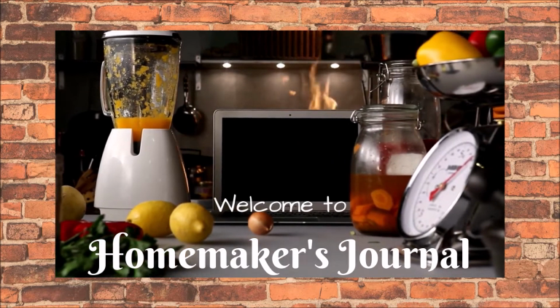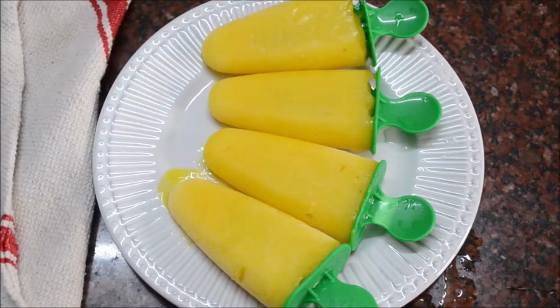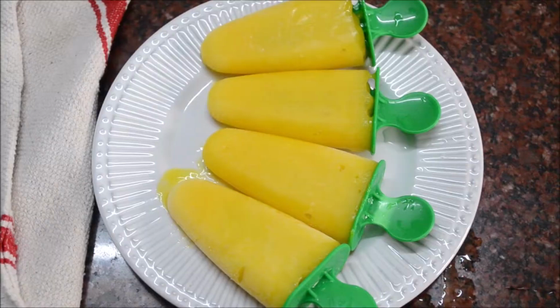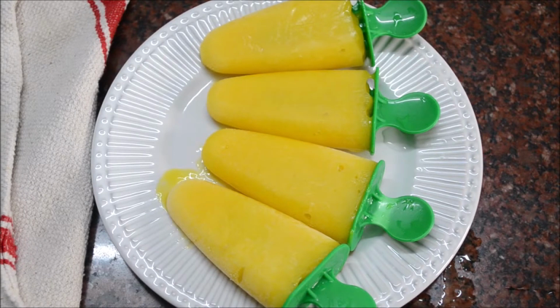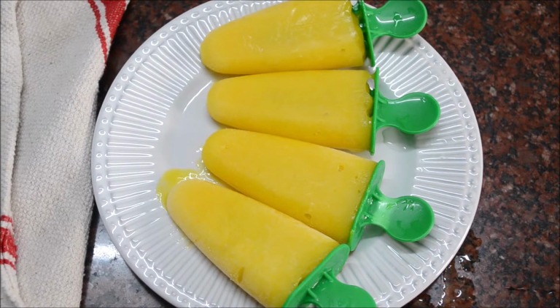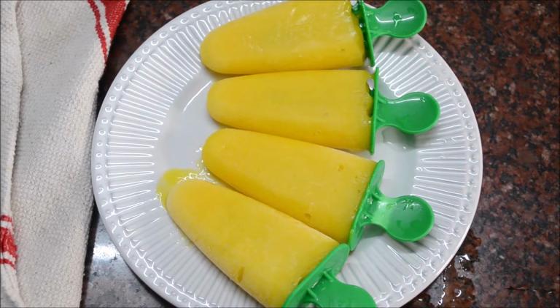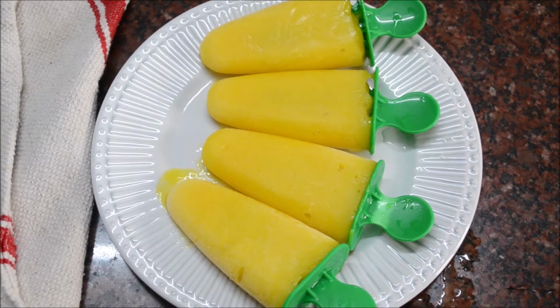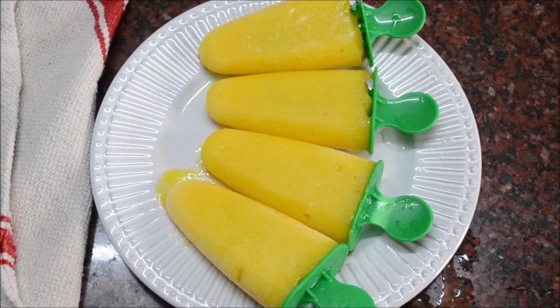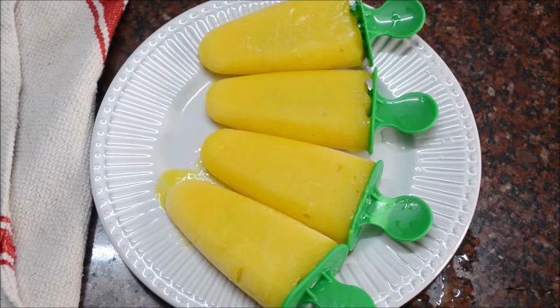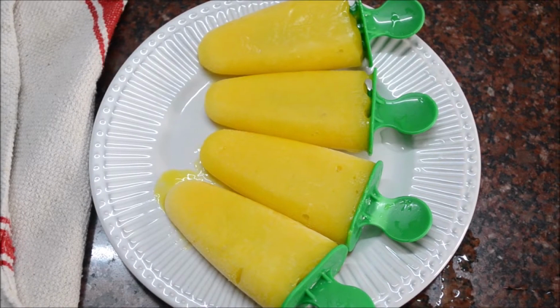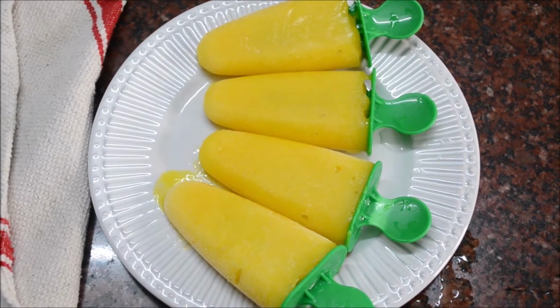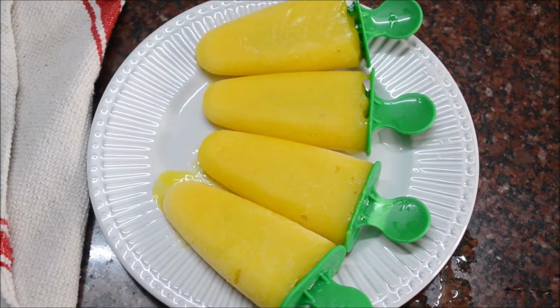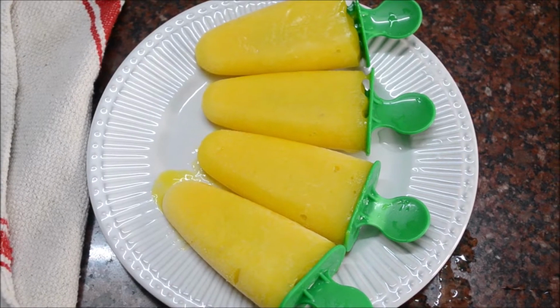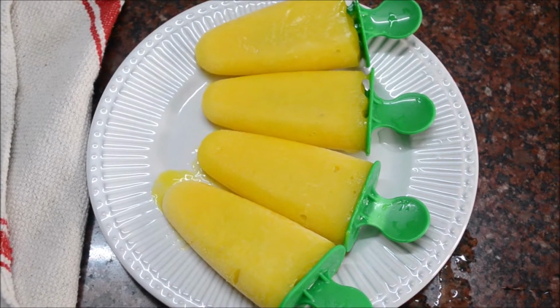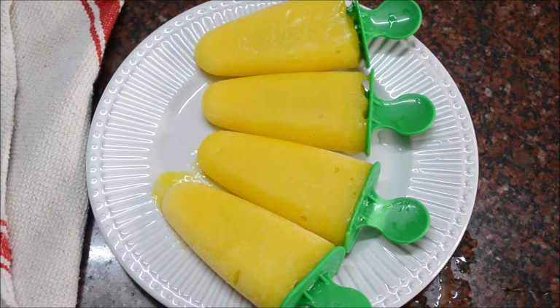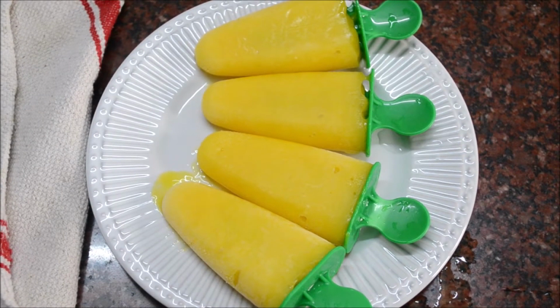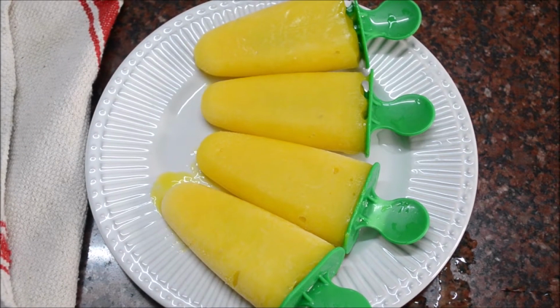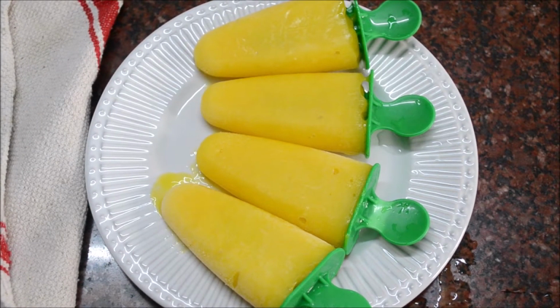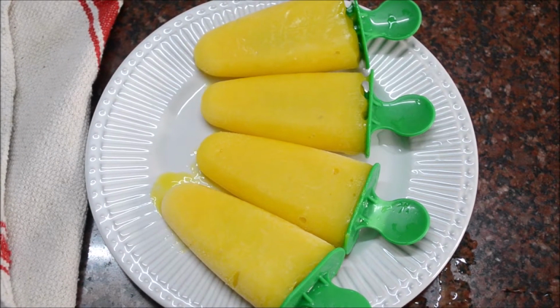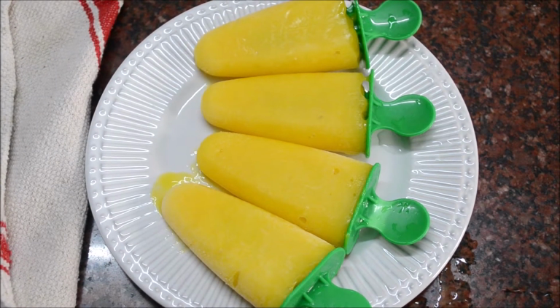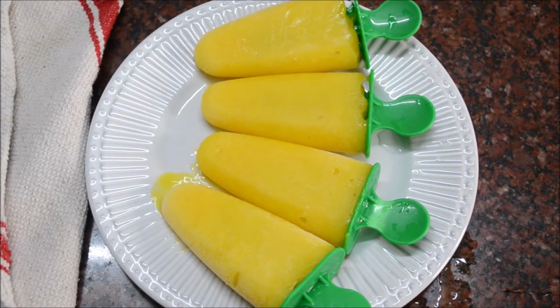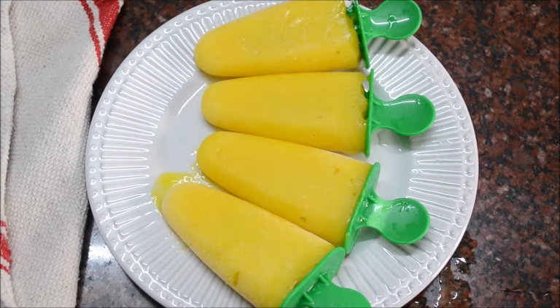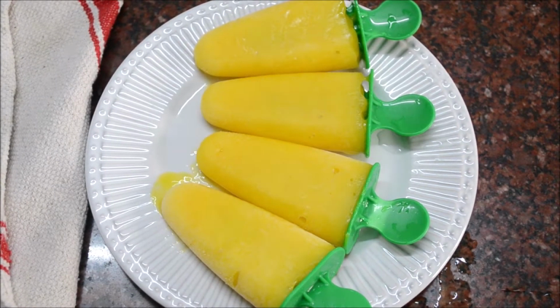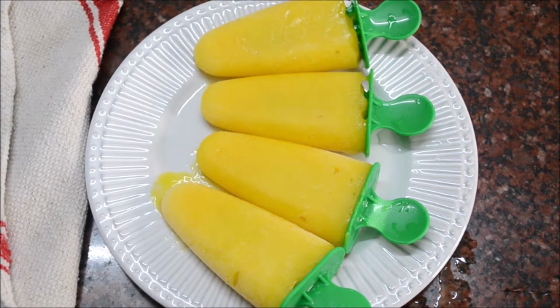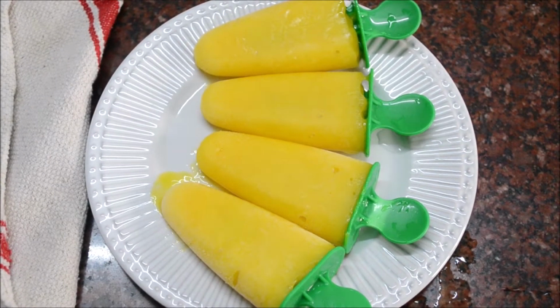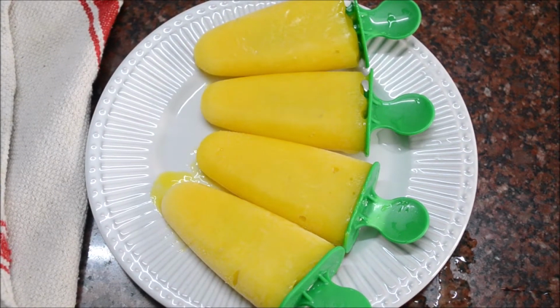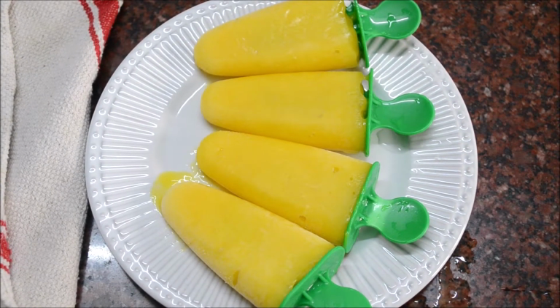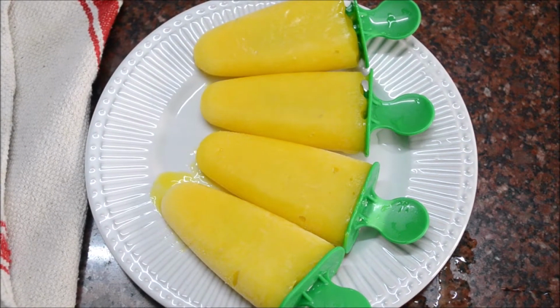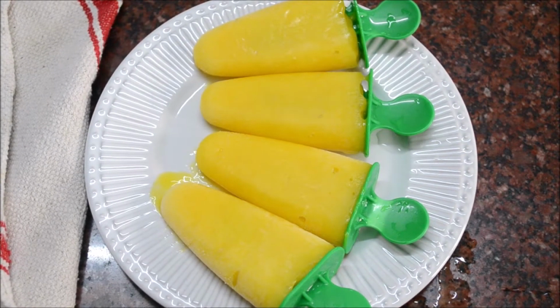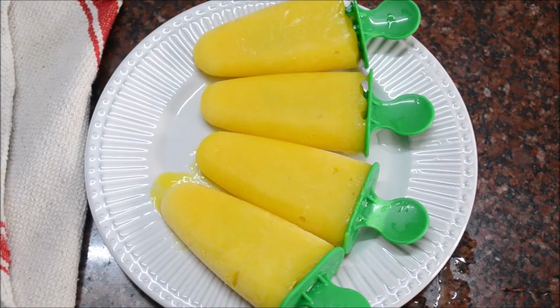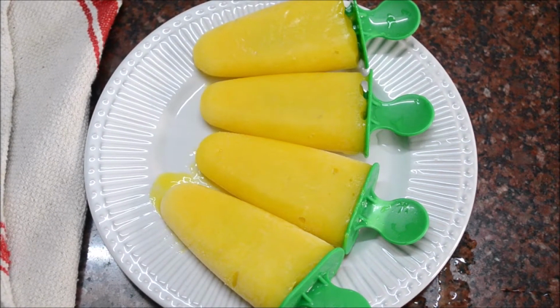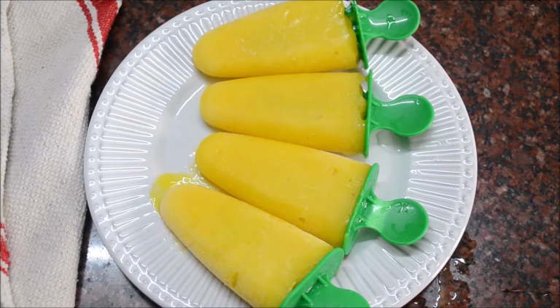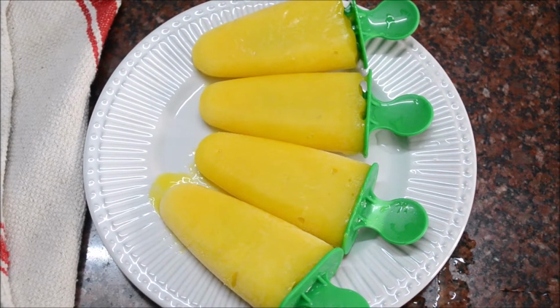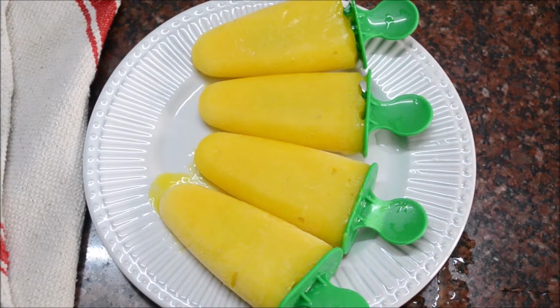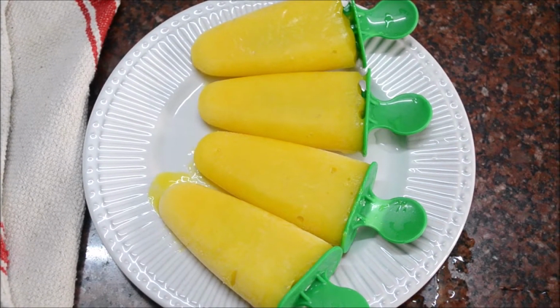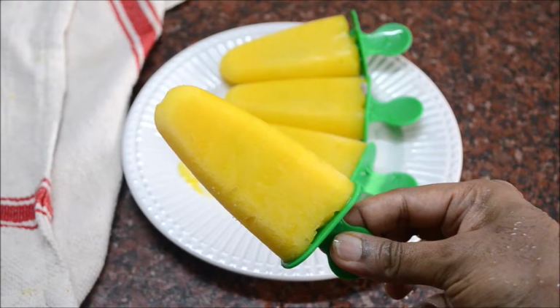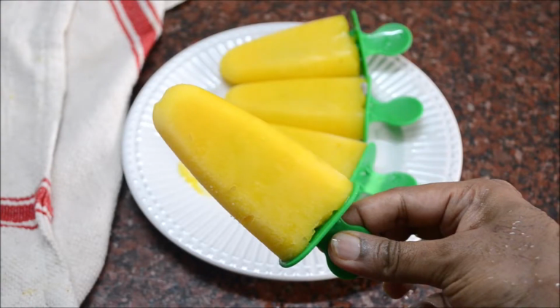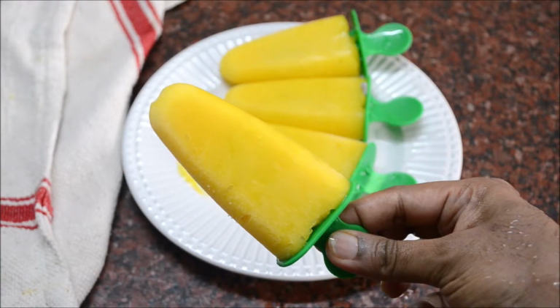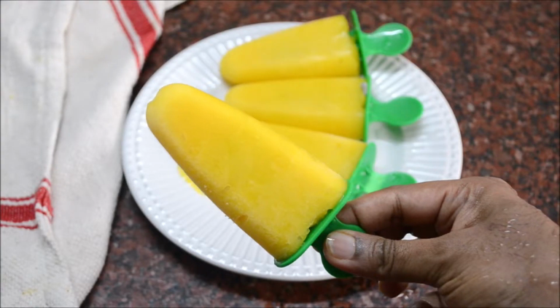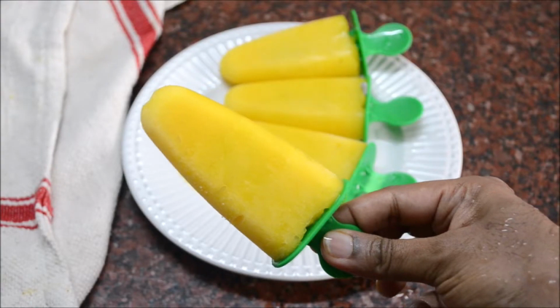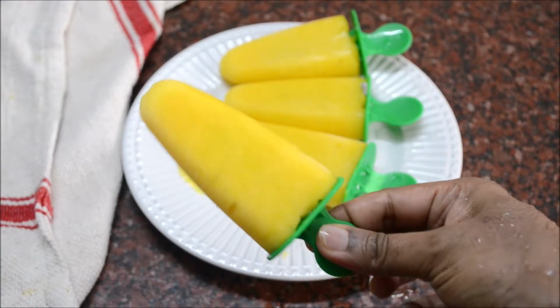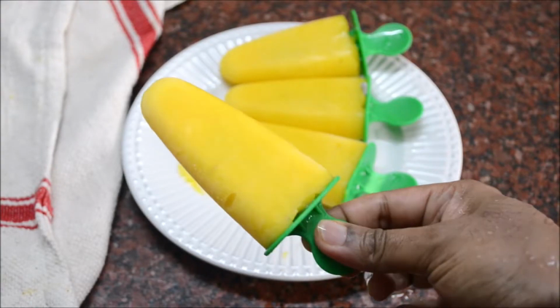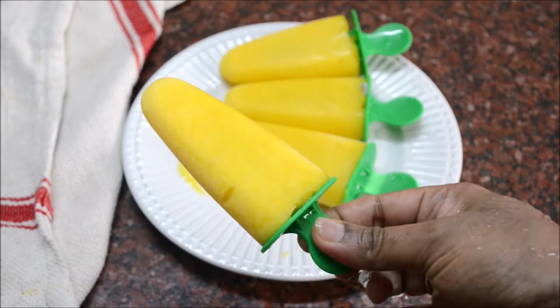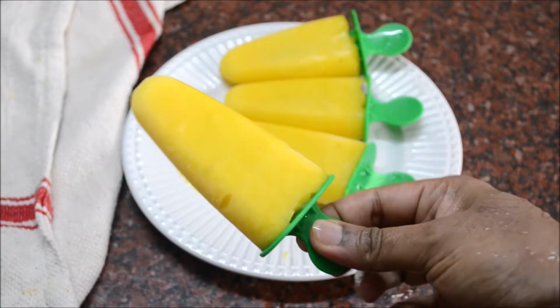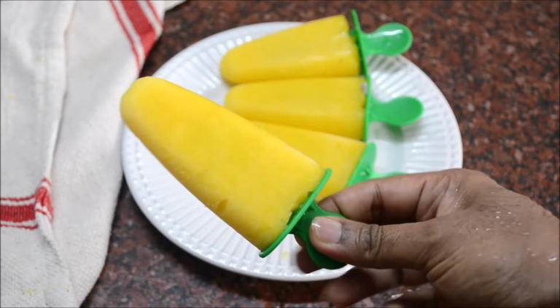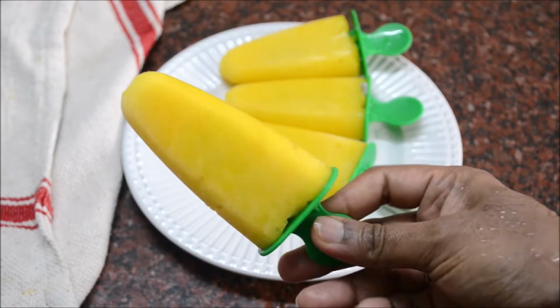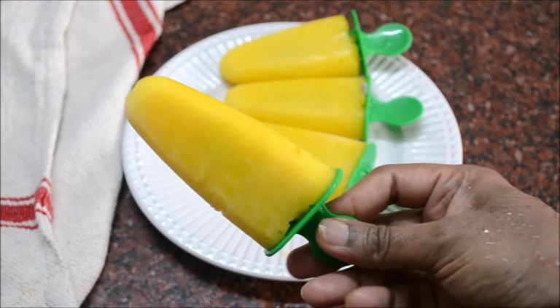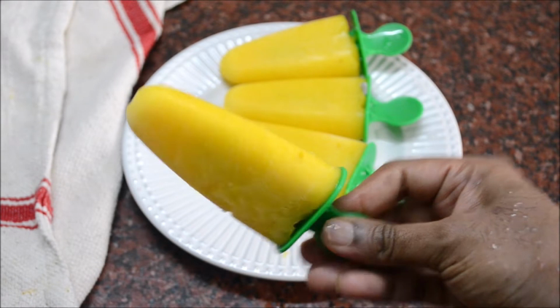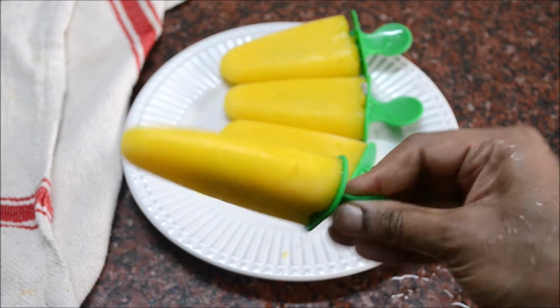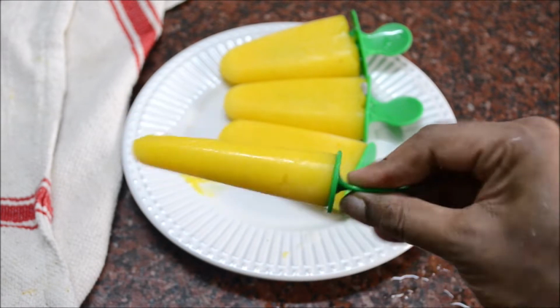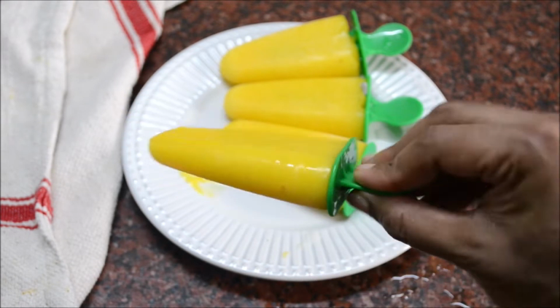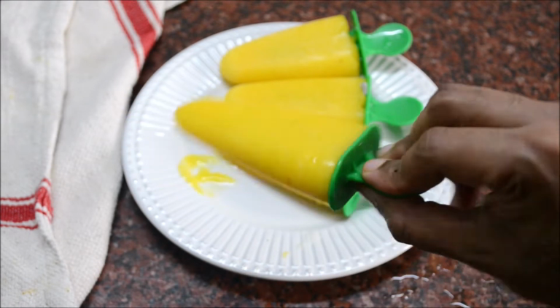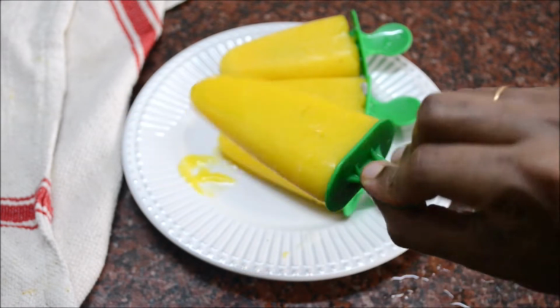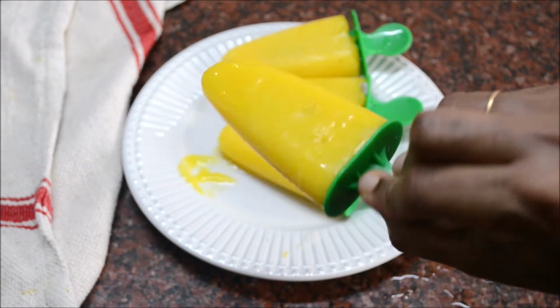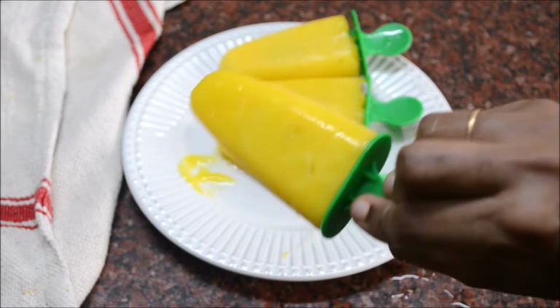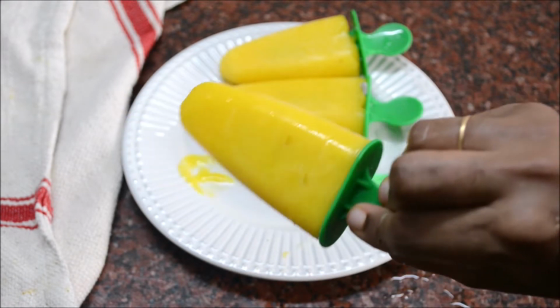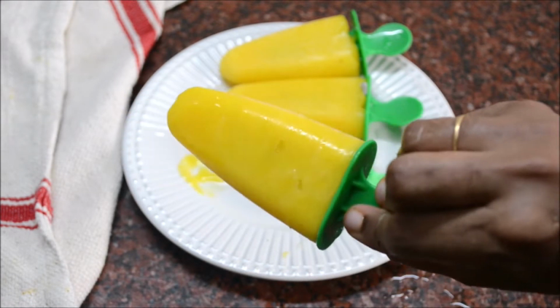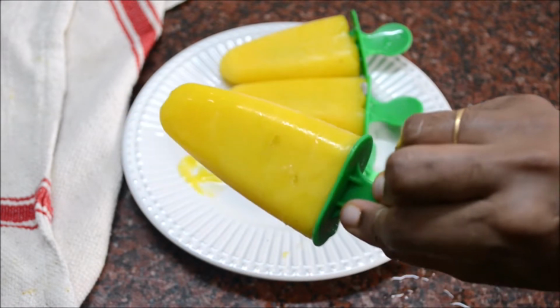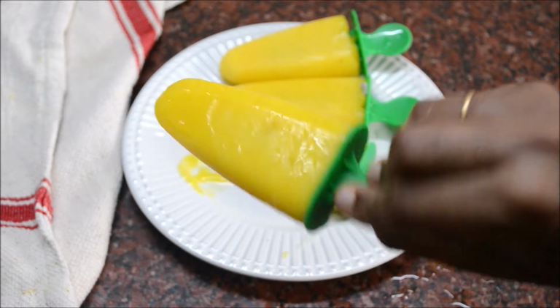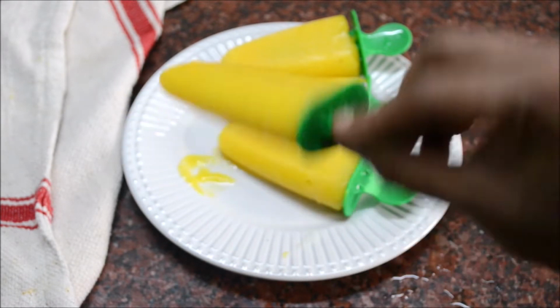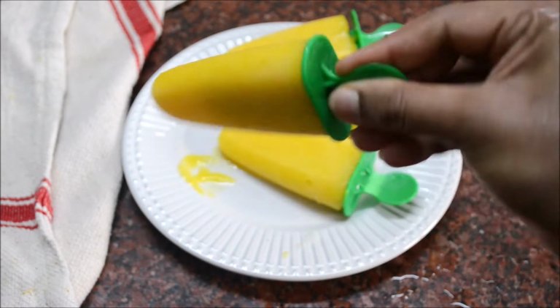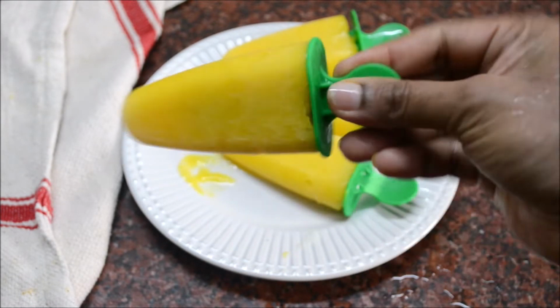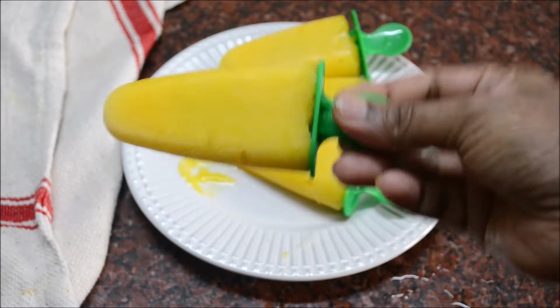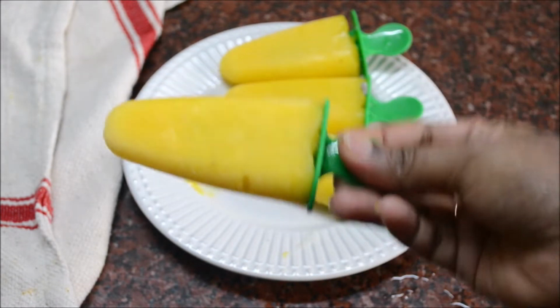Hello and welcome to Omaker's channel. Now we can make mango popsicles very easily. In the summer, mangoes are very easy to find.